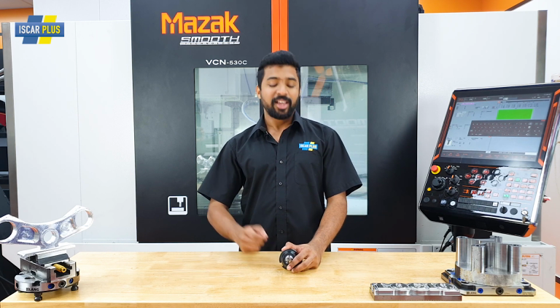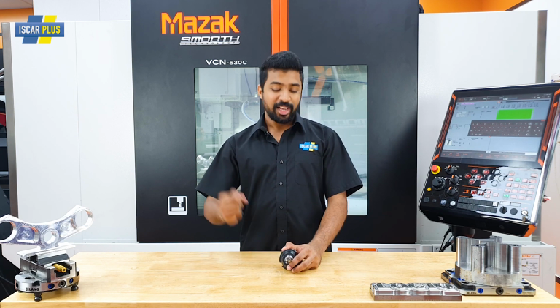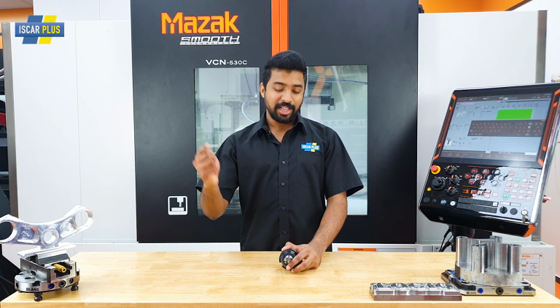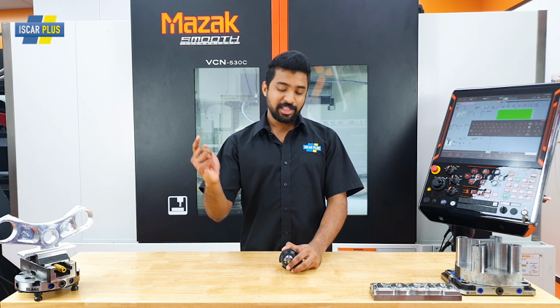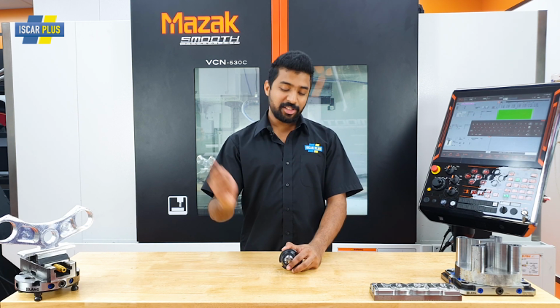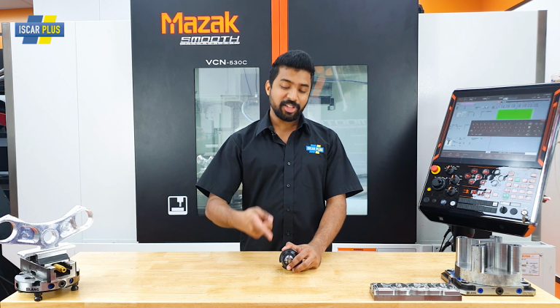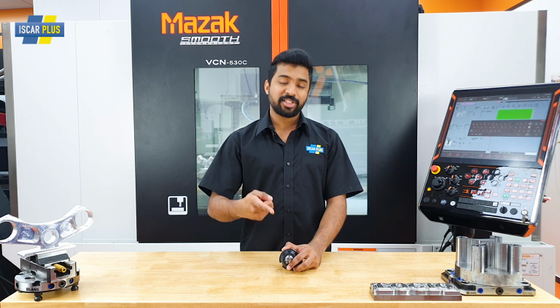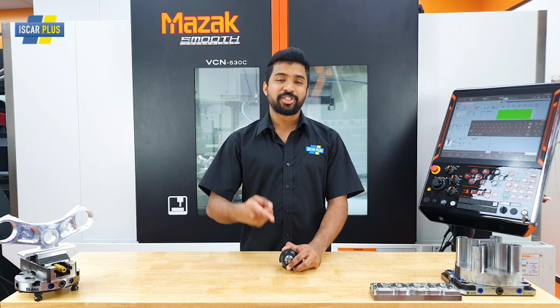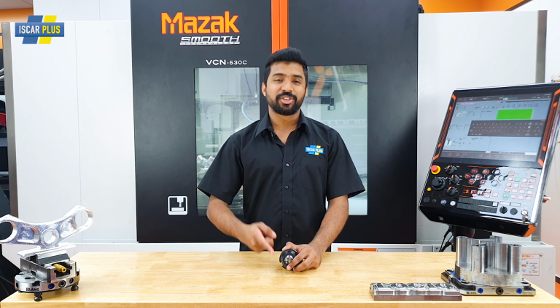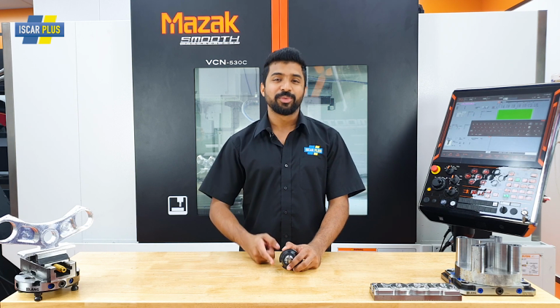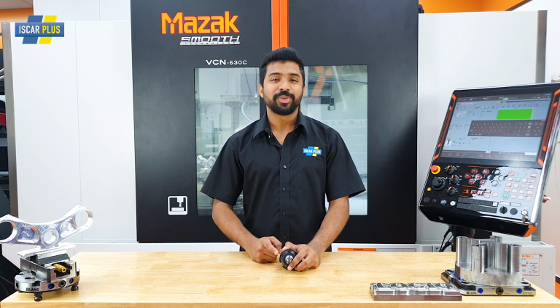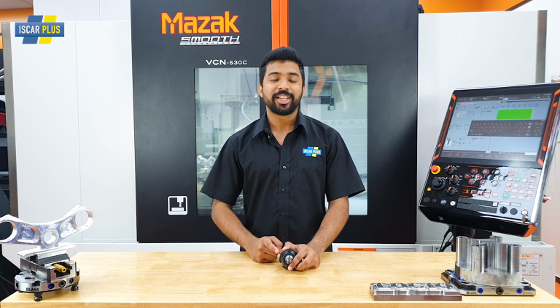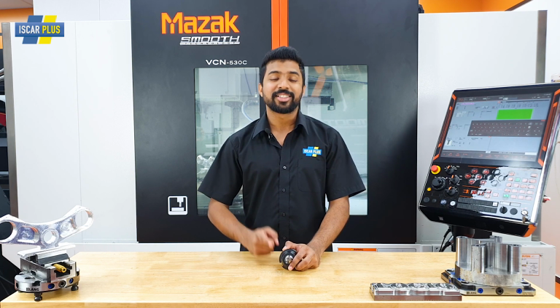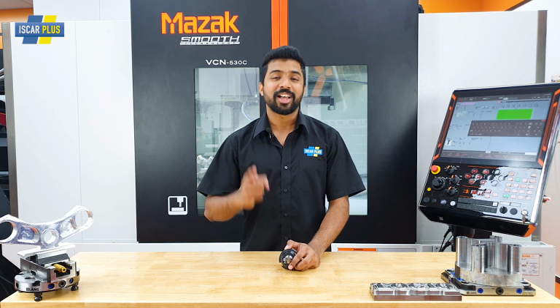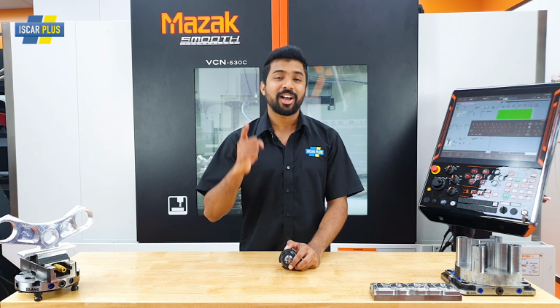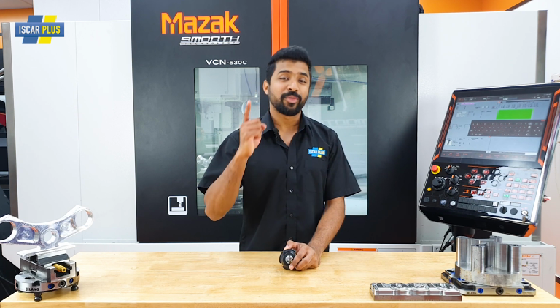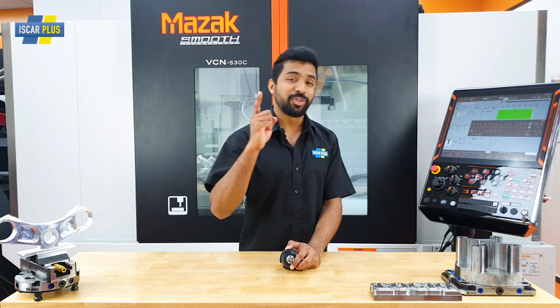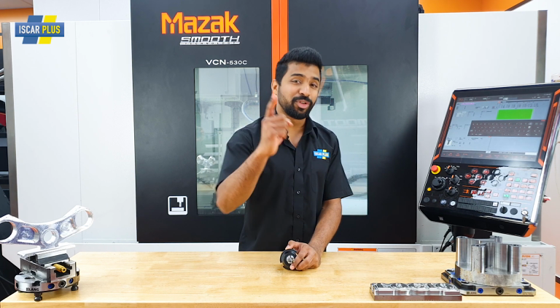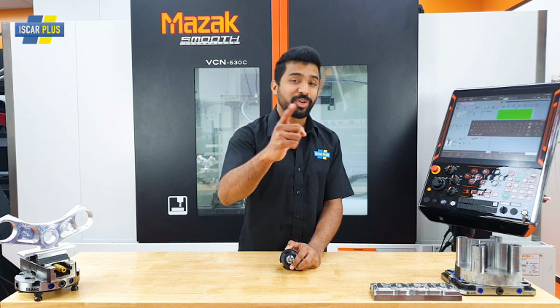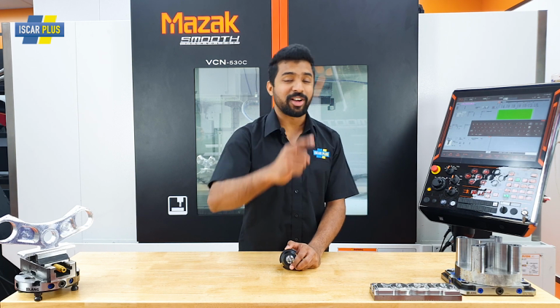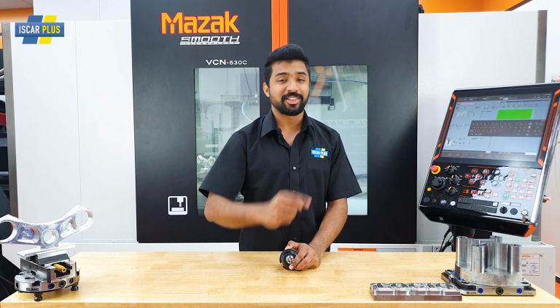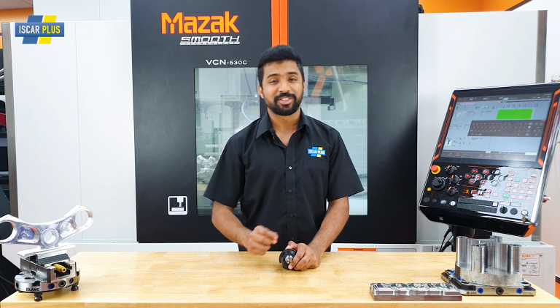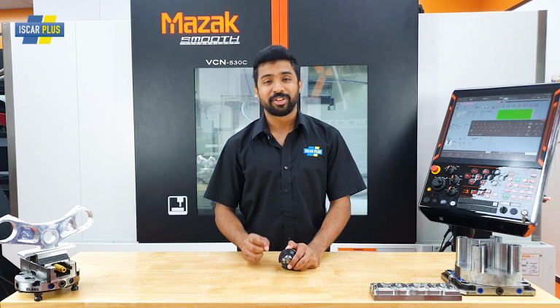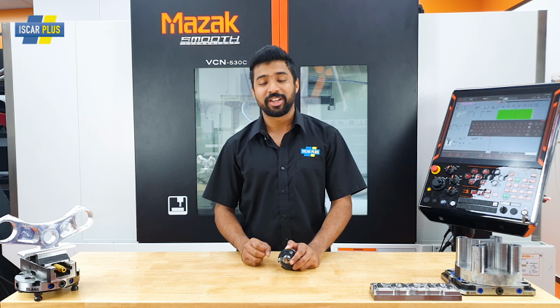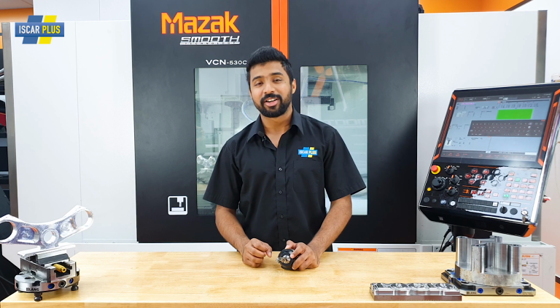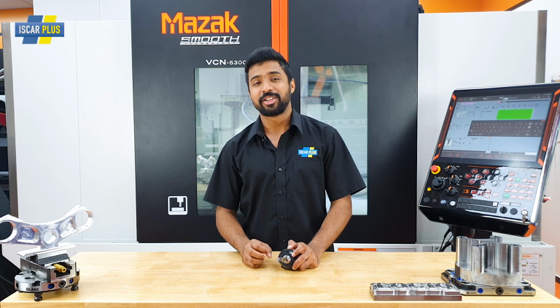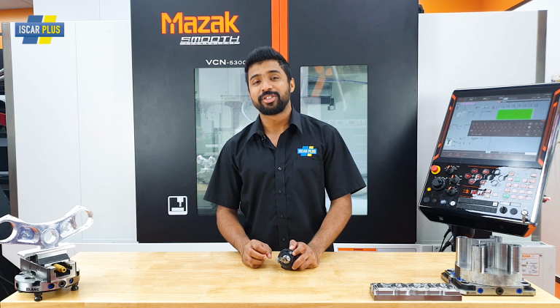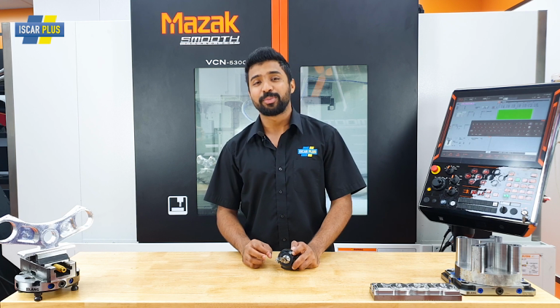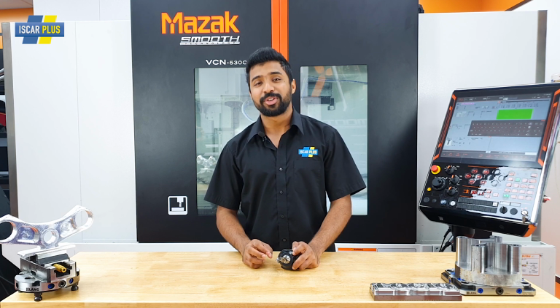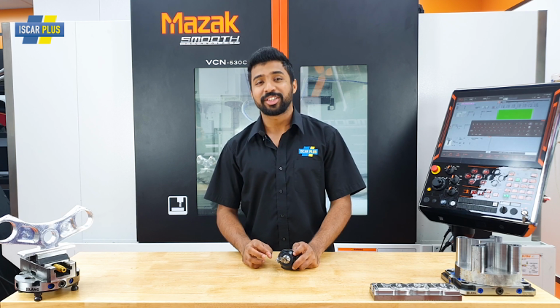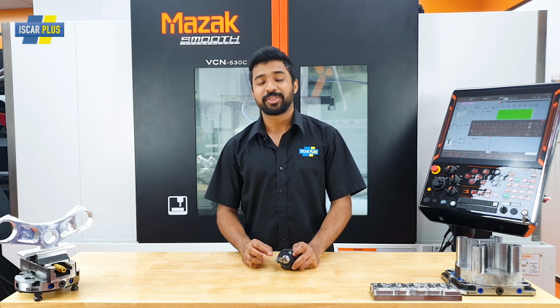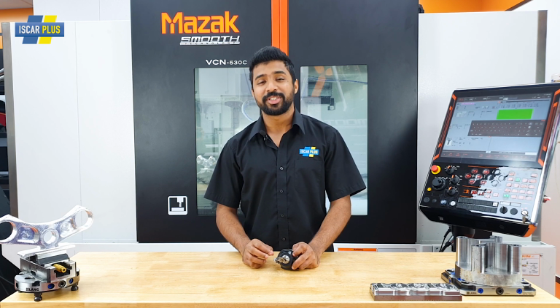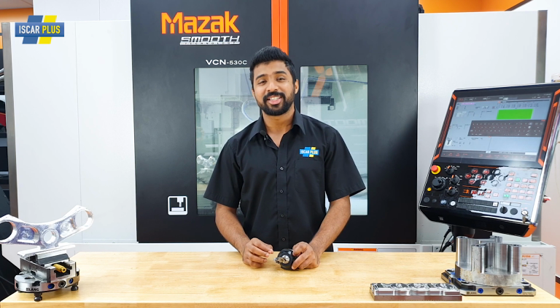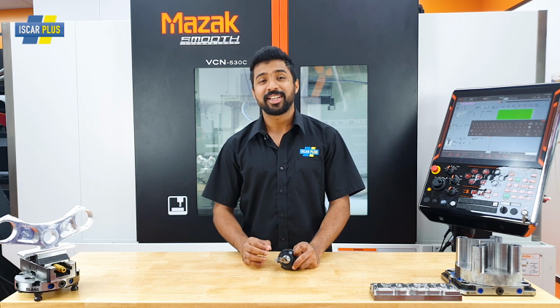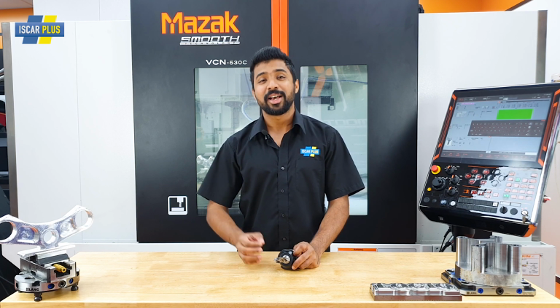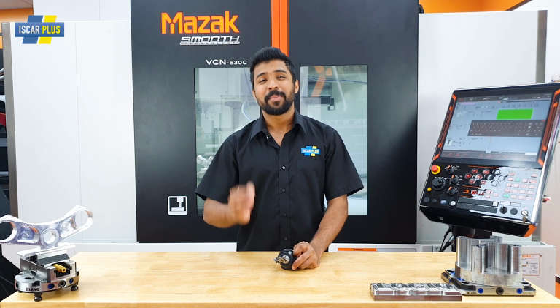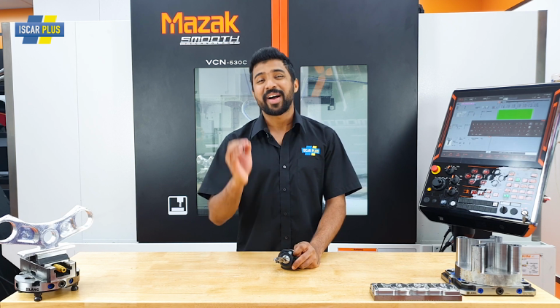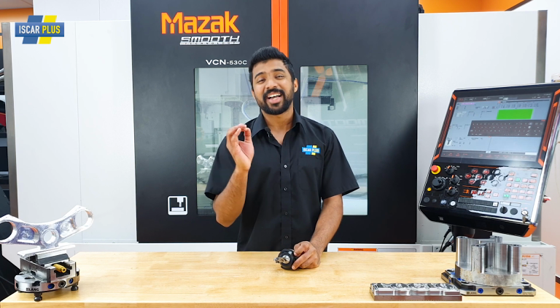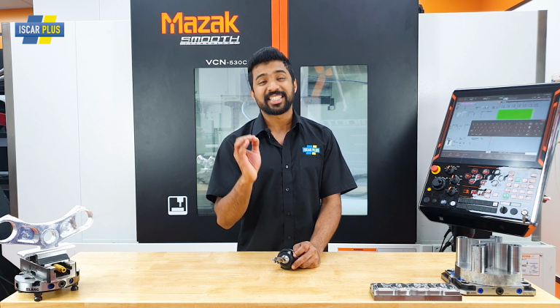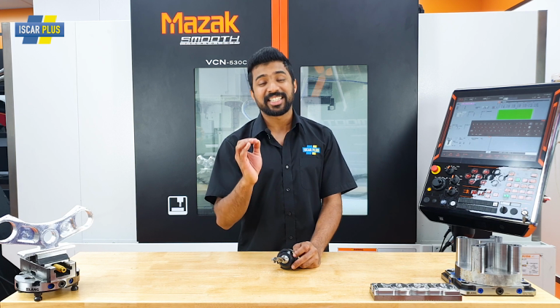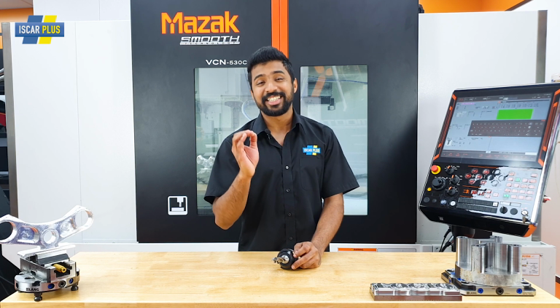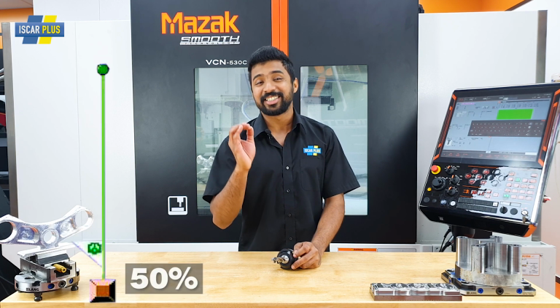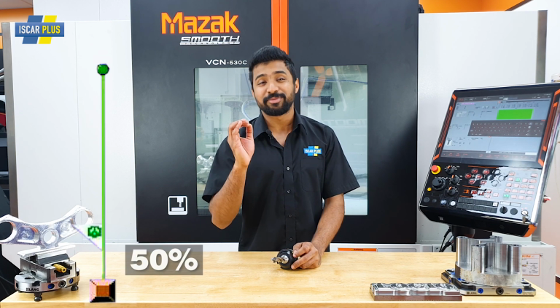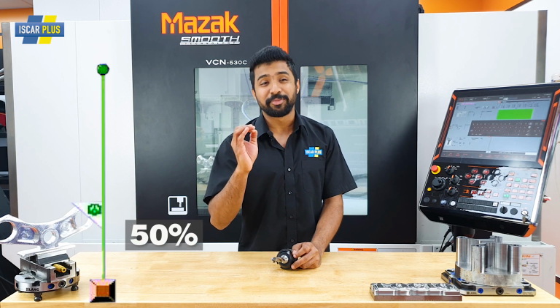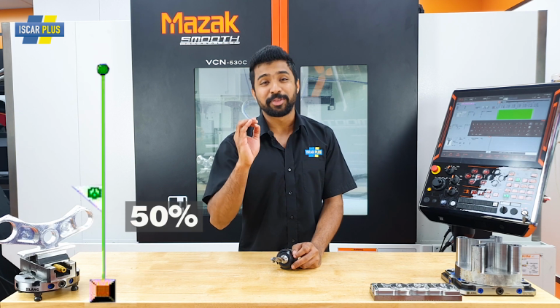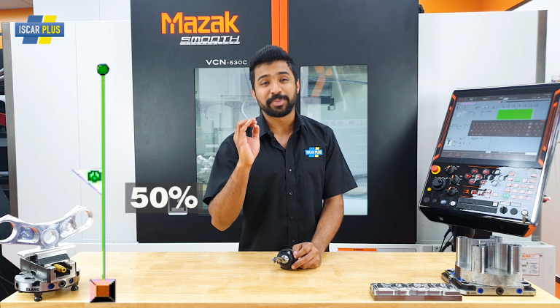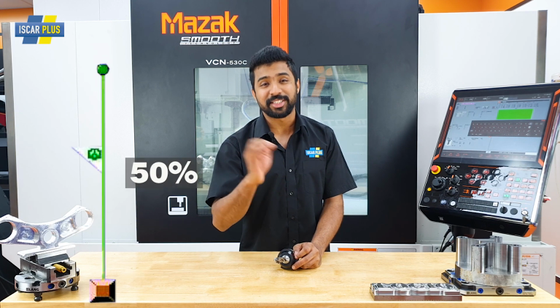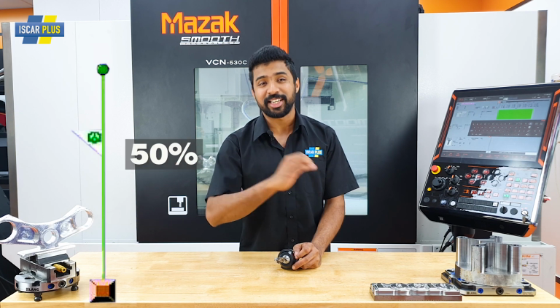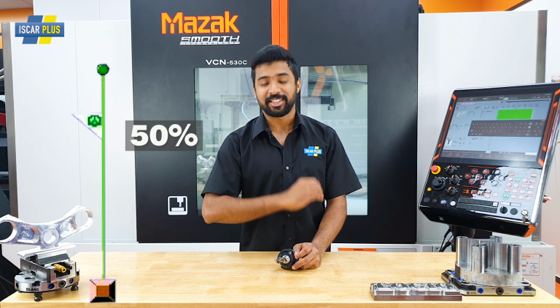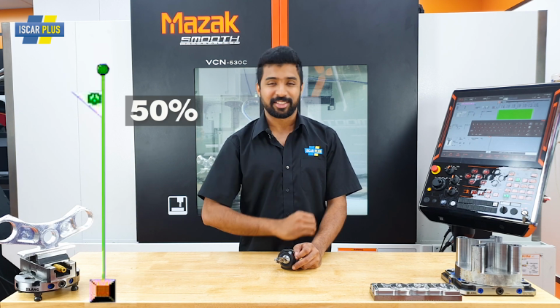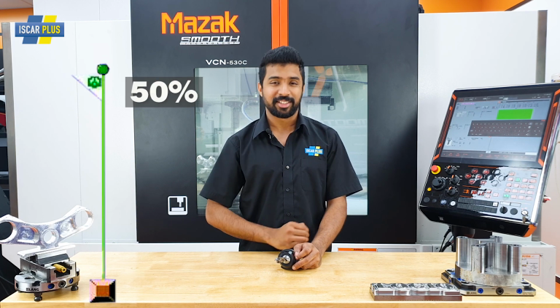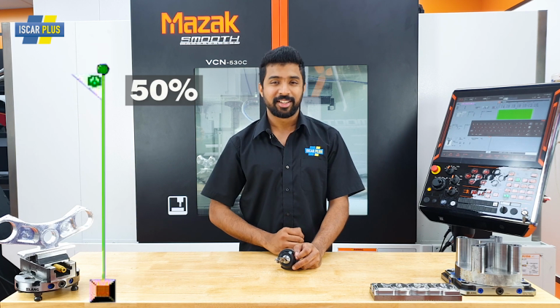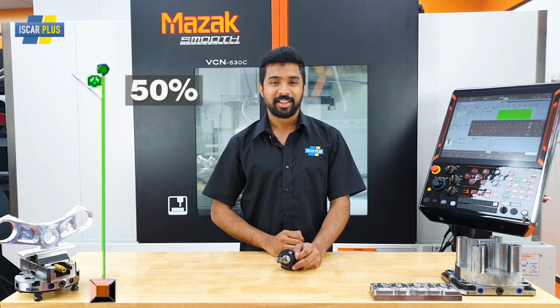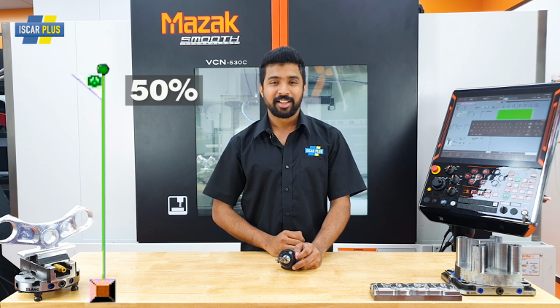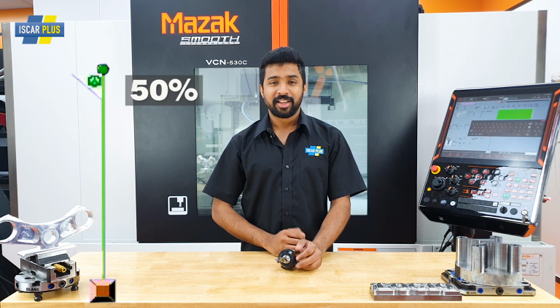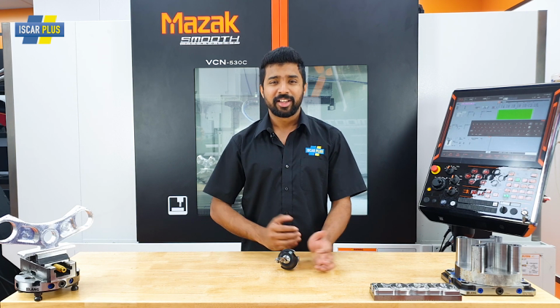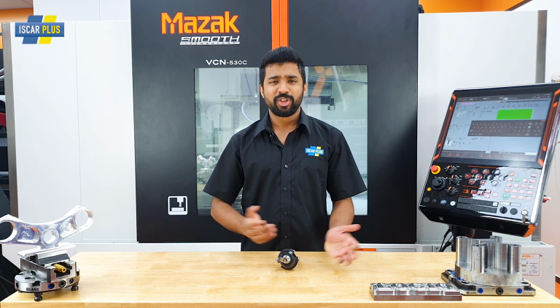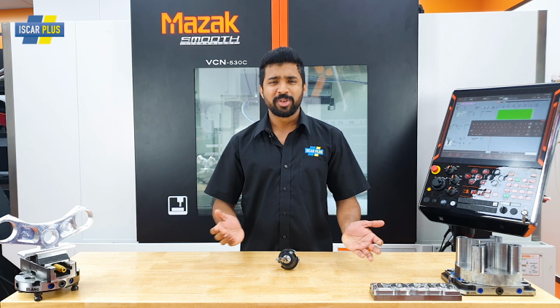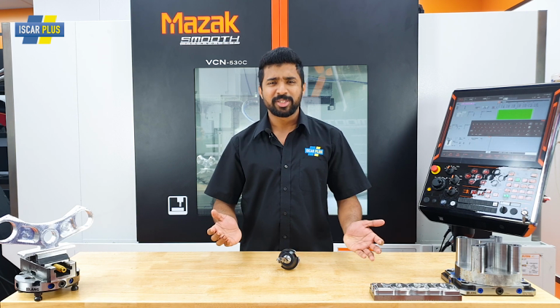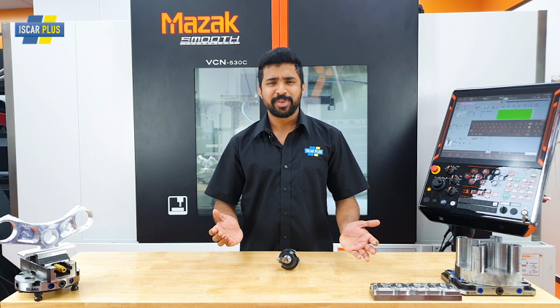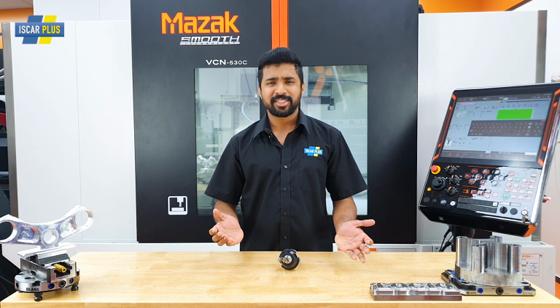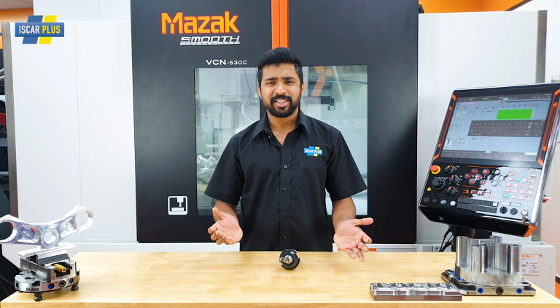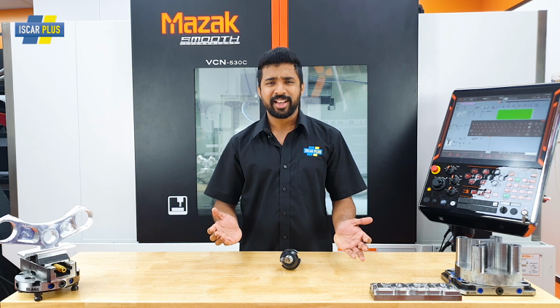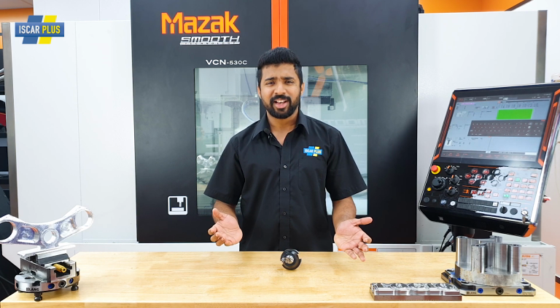And this drill is how you guys are going to increase your productivity by at least 50%. And you must be asking how?